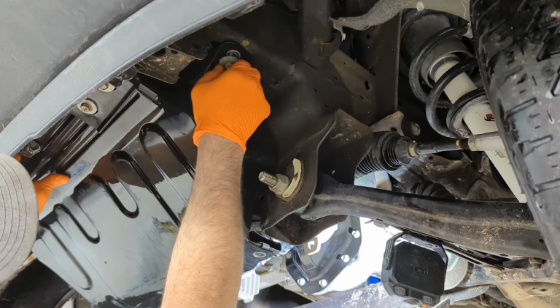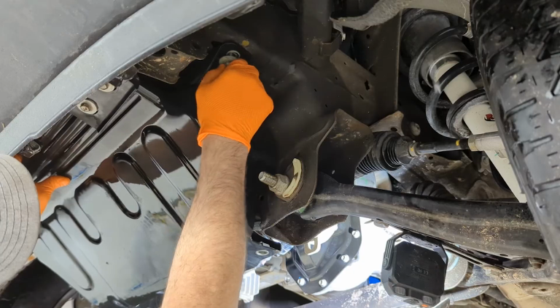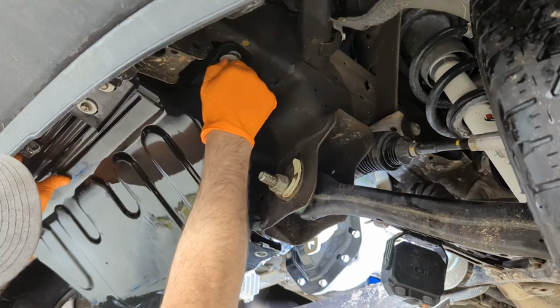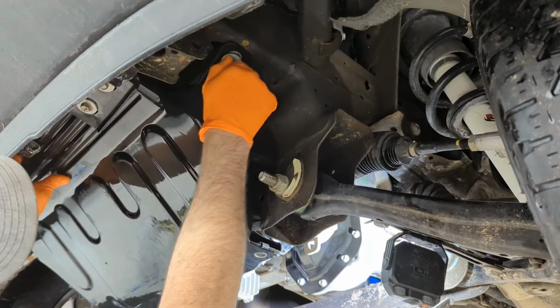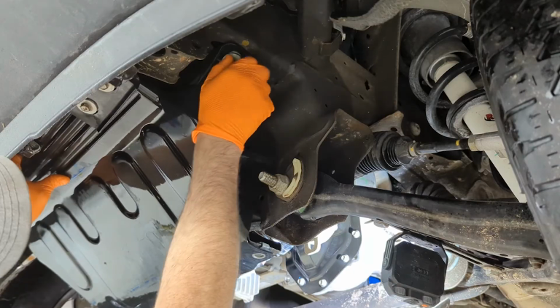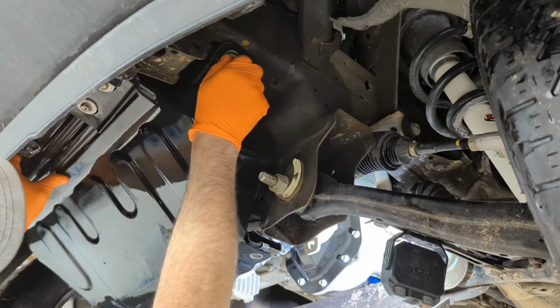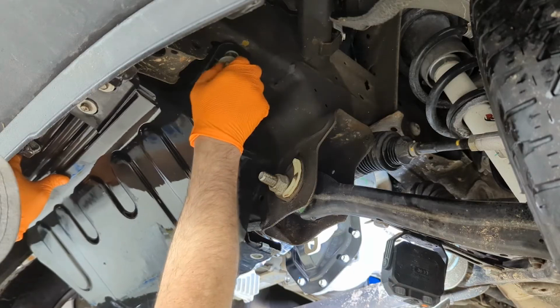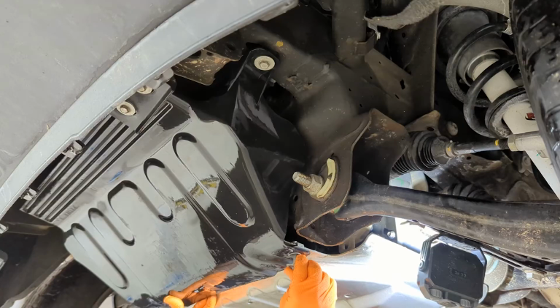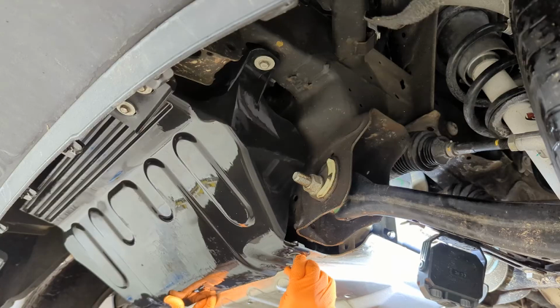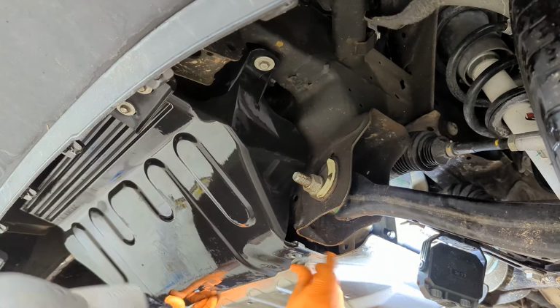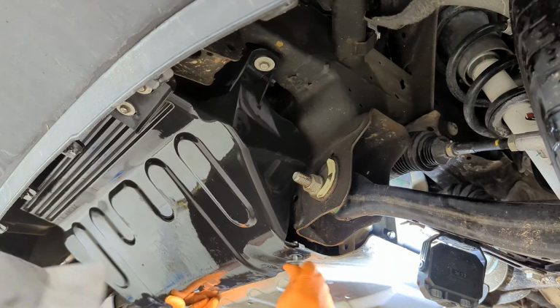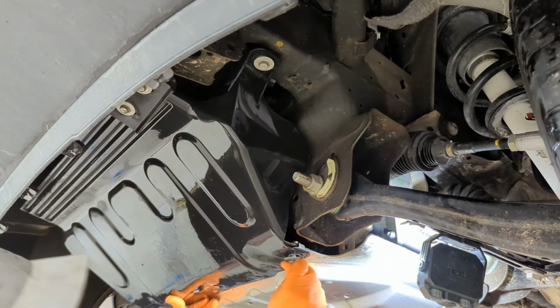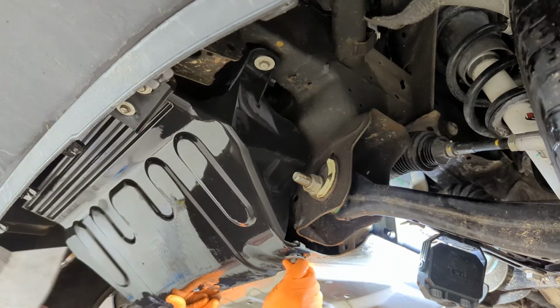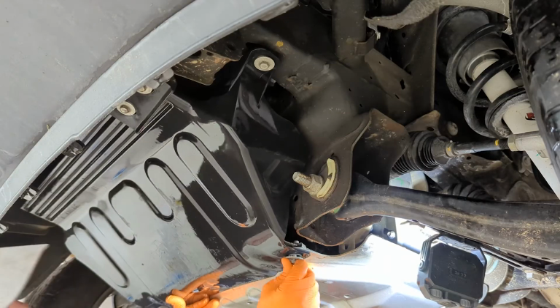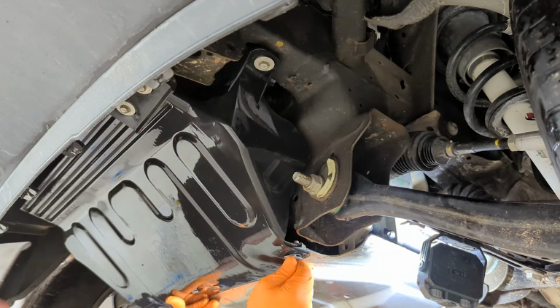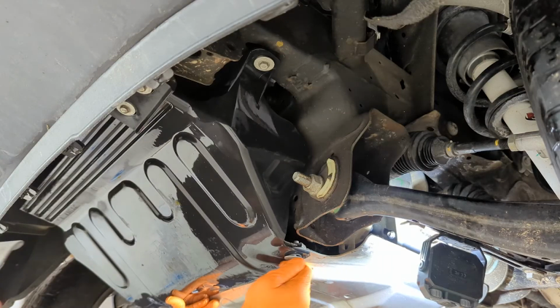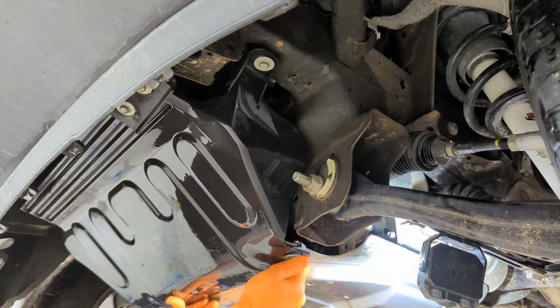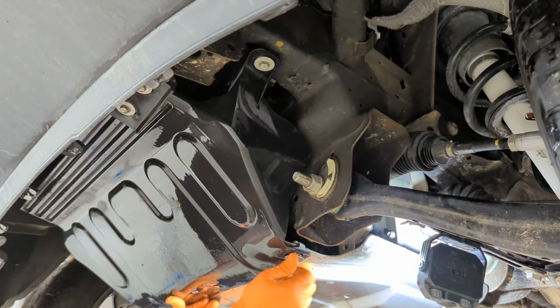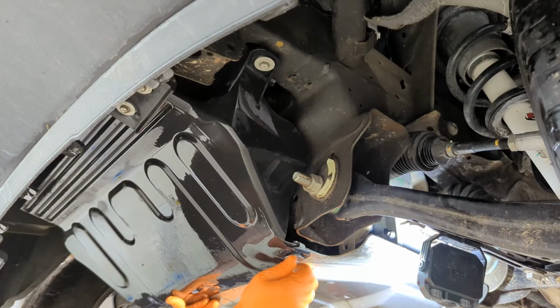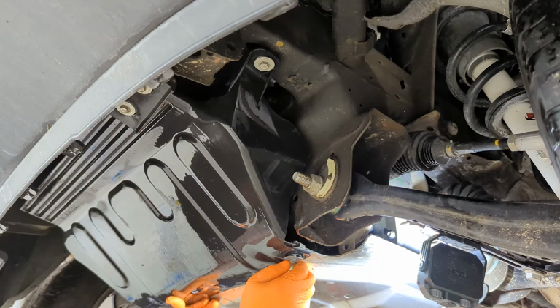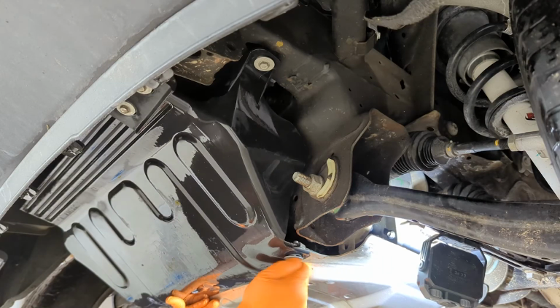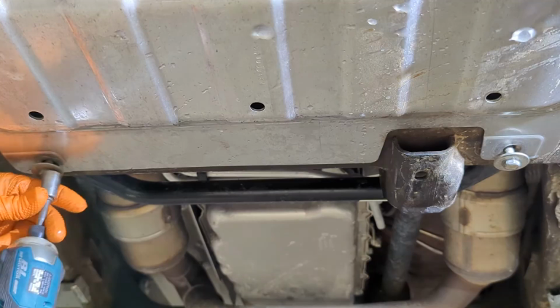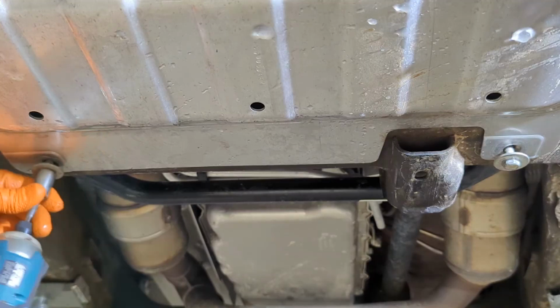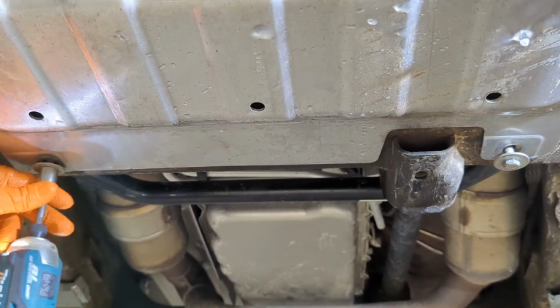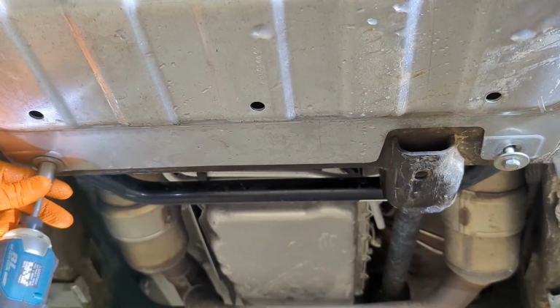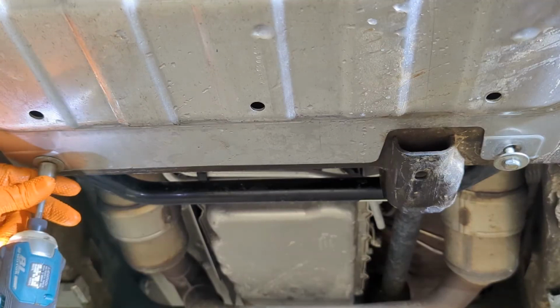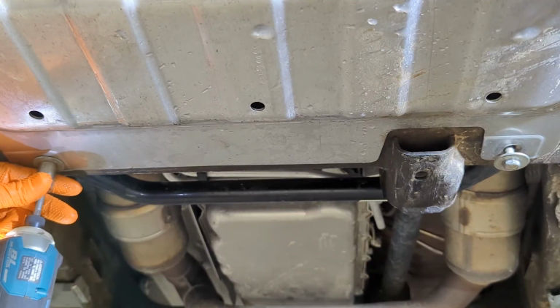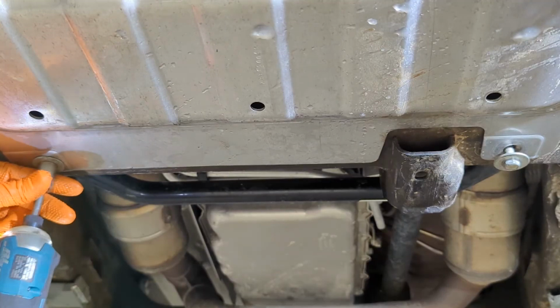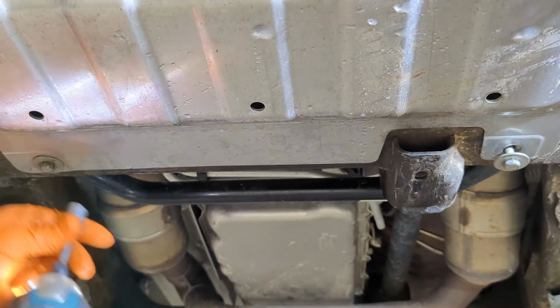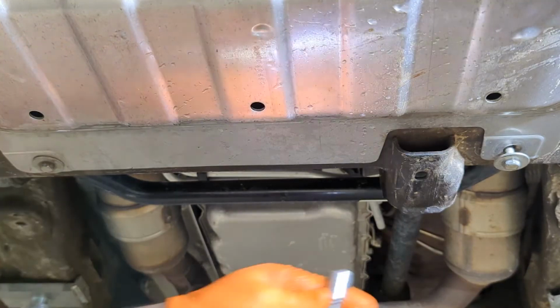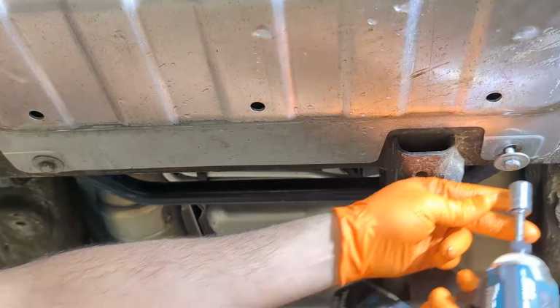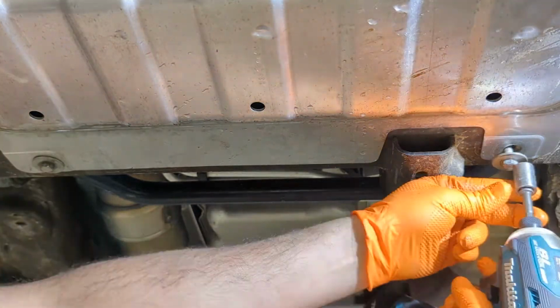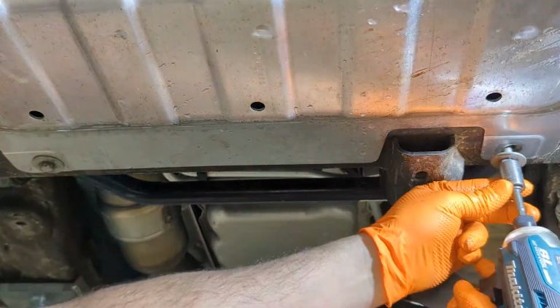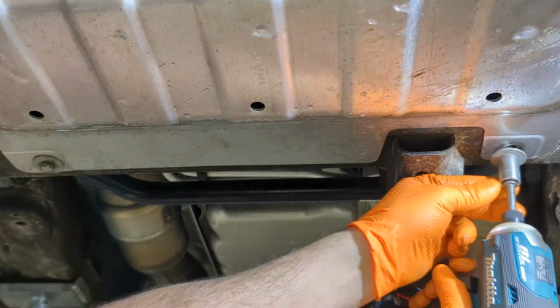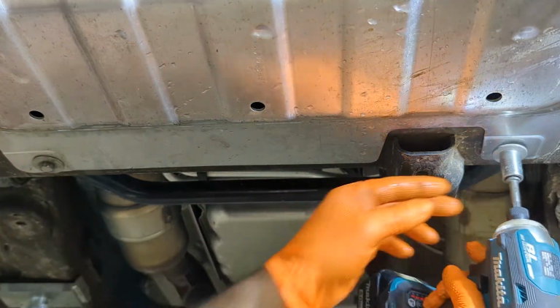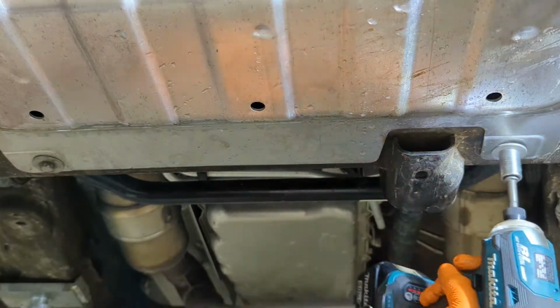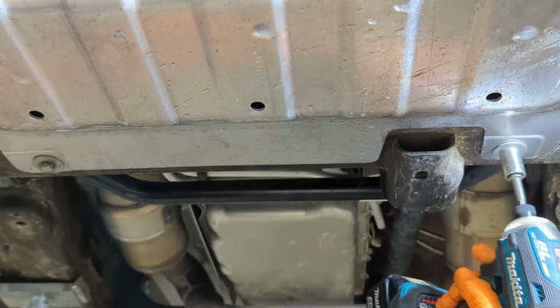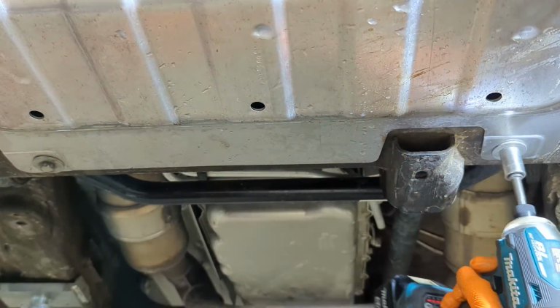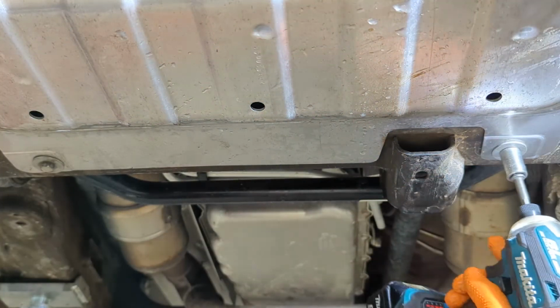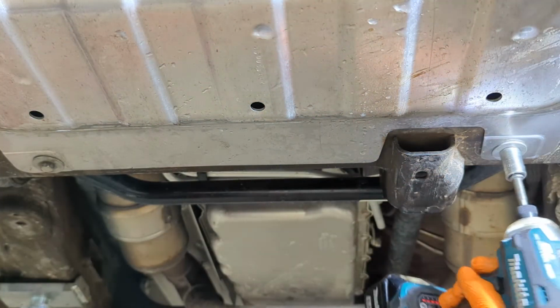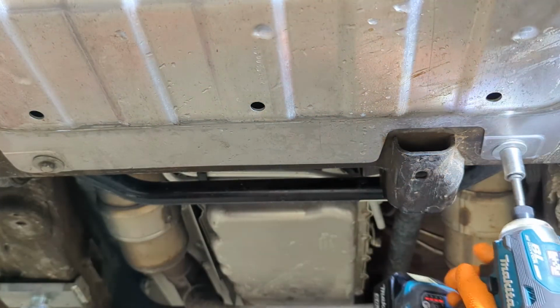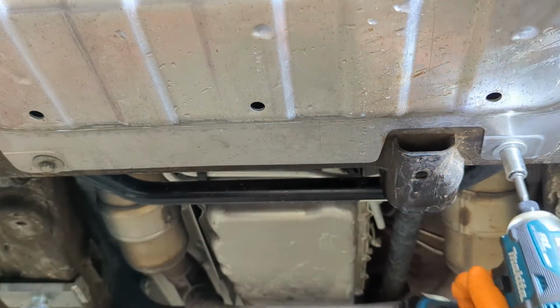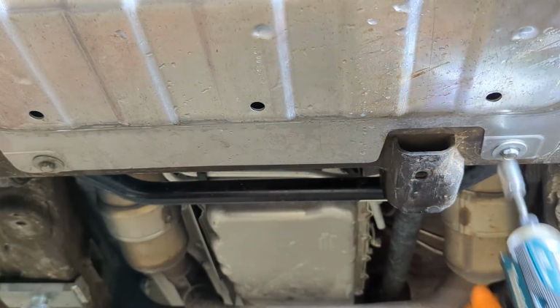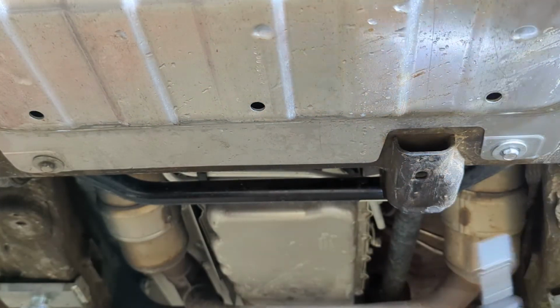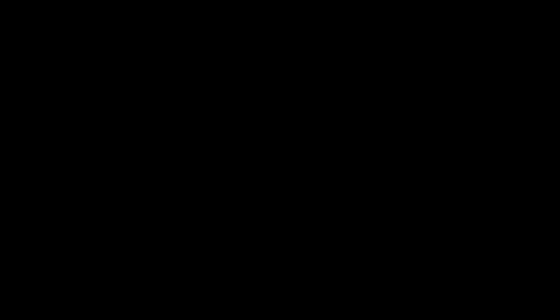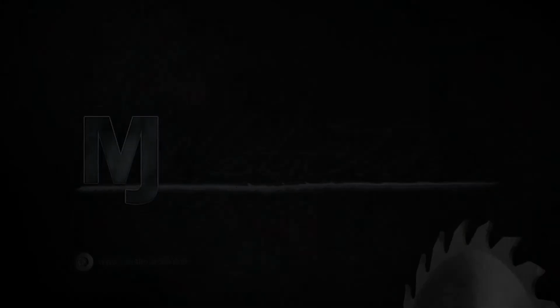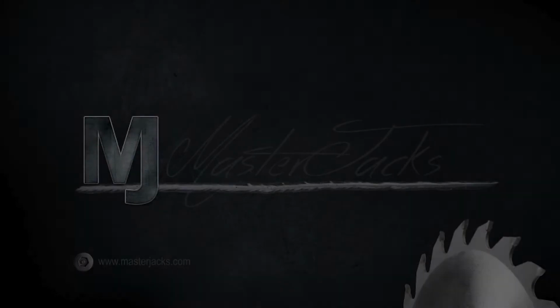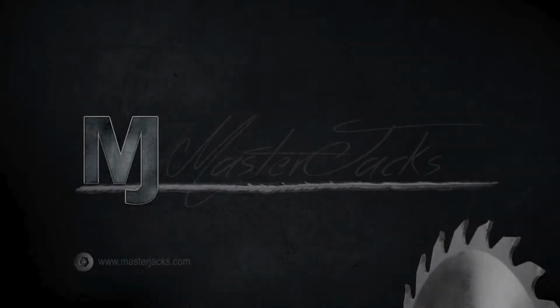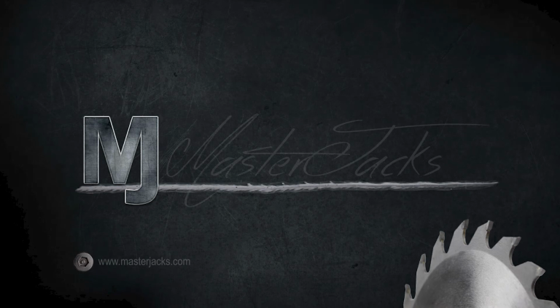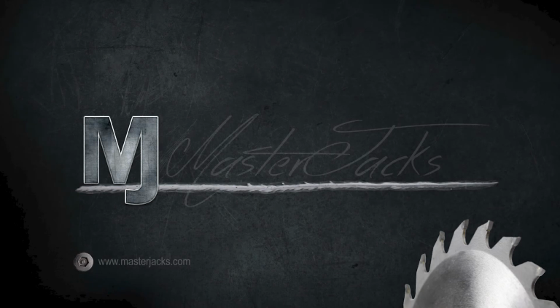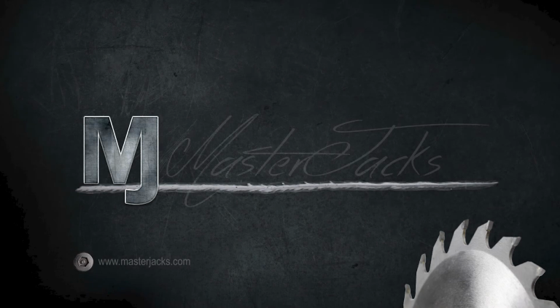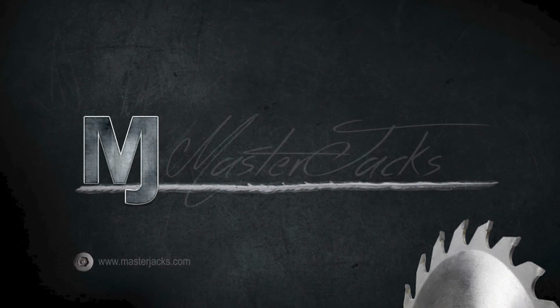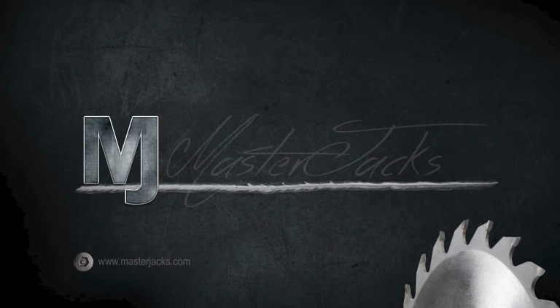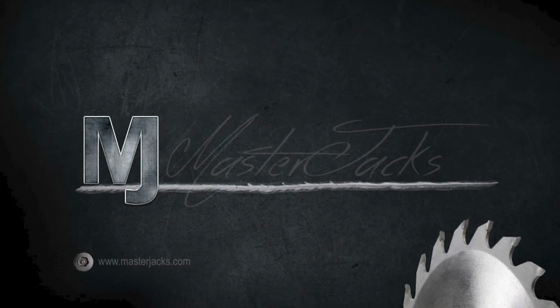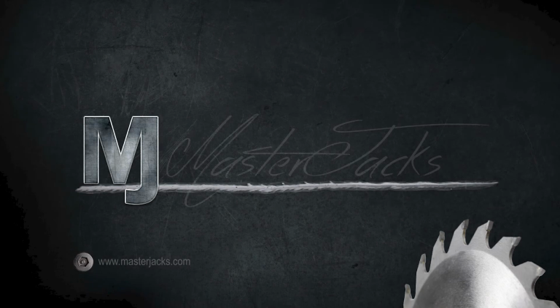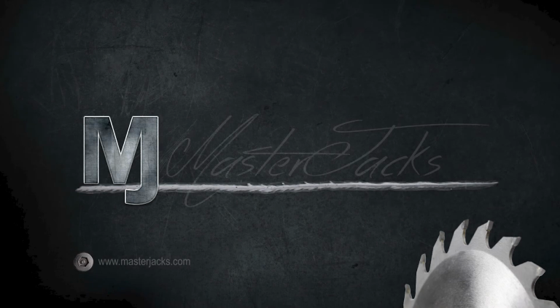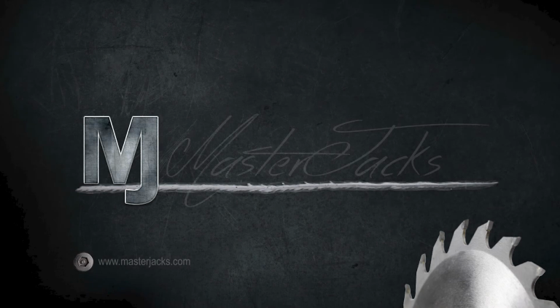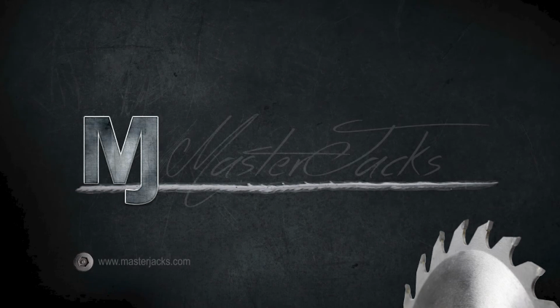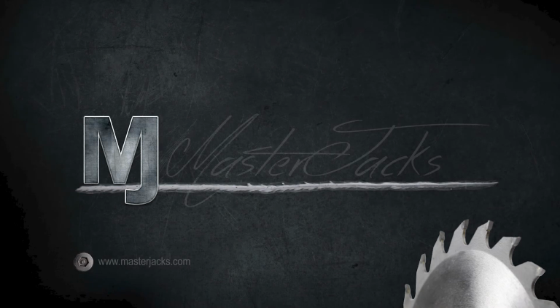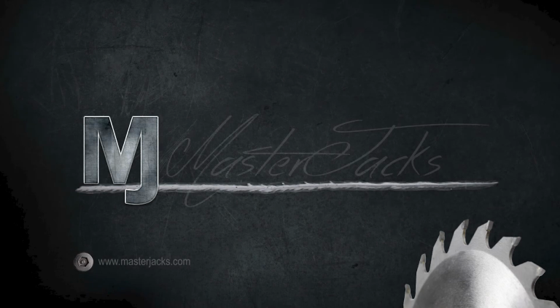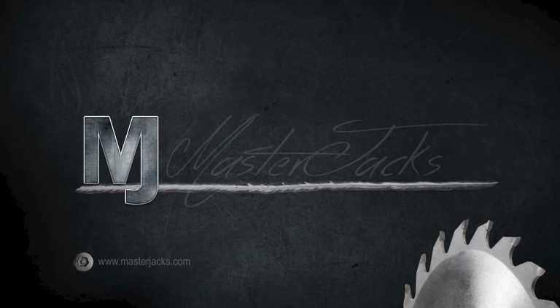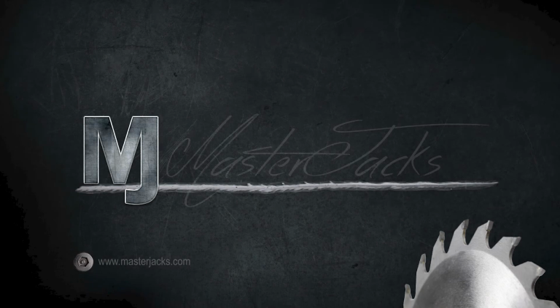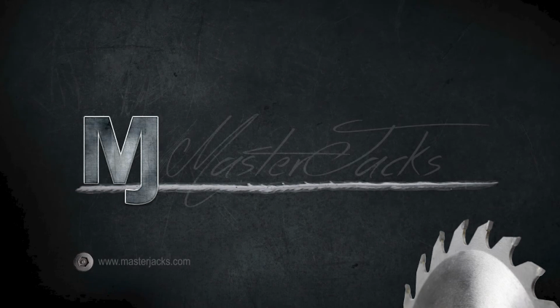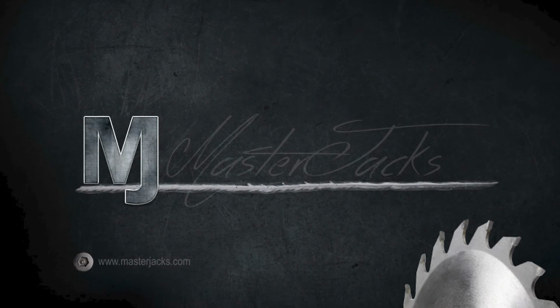That's a simple service for a front differential on a 2019 to 2023 GM. Hope you found this useful — I appreciate you watching, and I hope you like and subscribe.